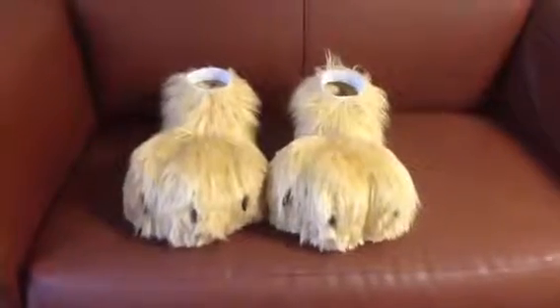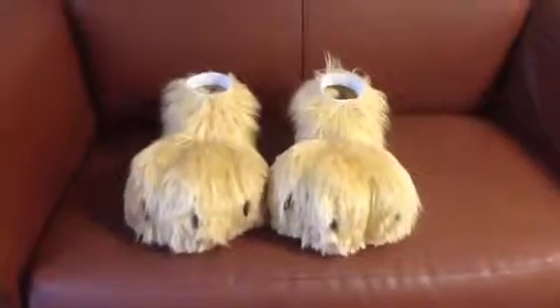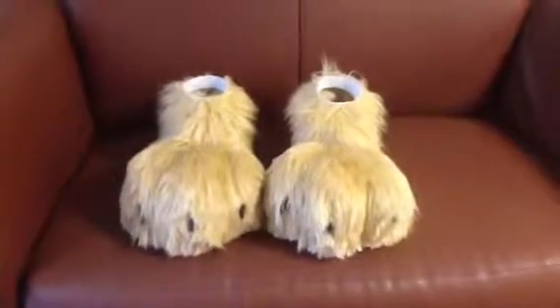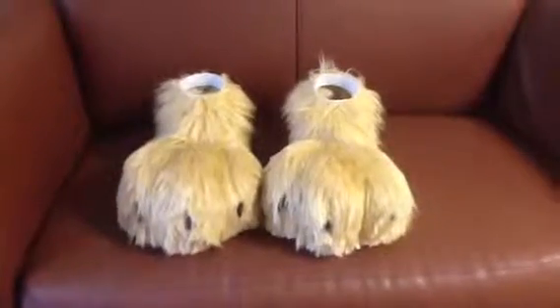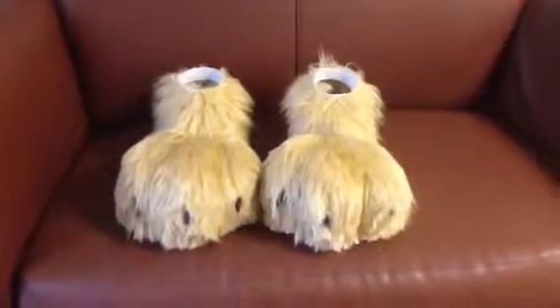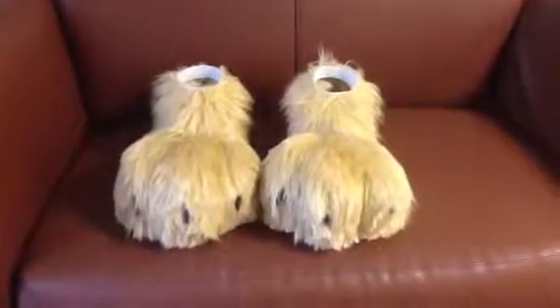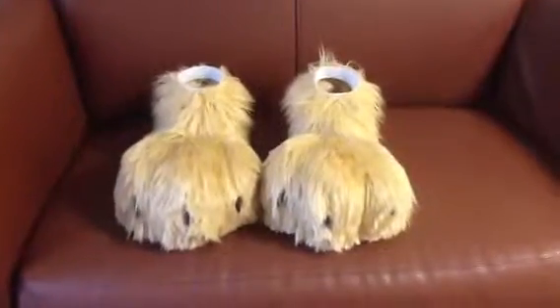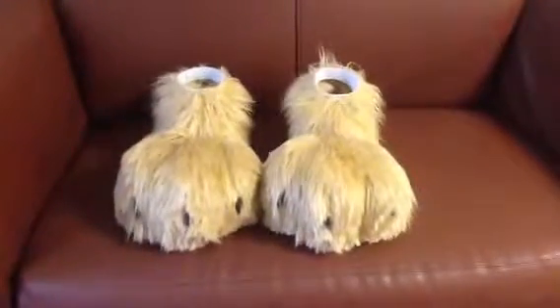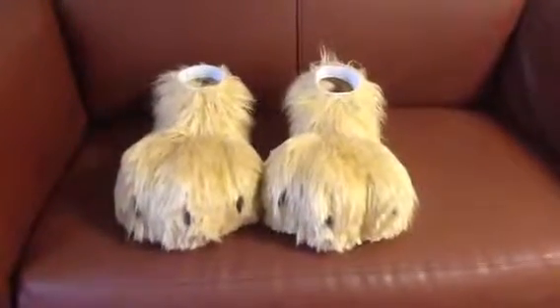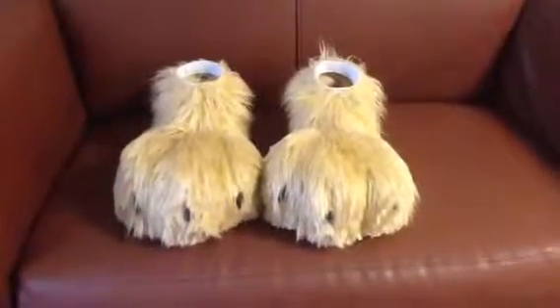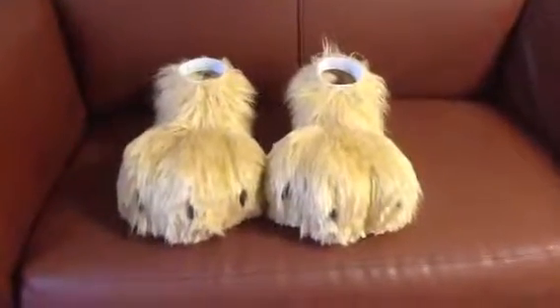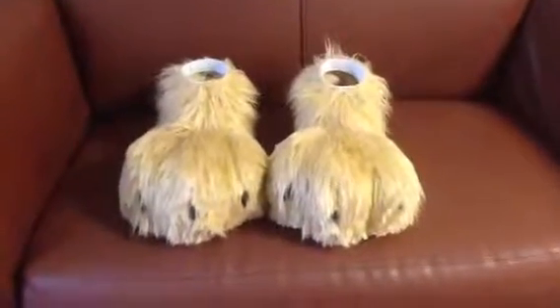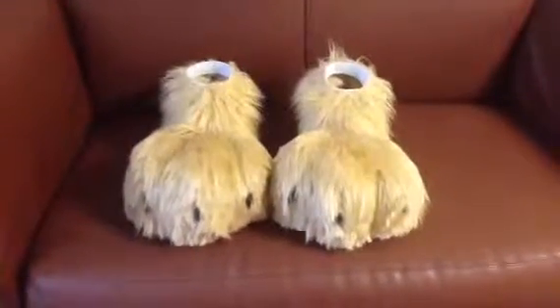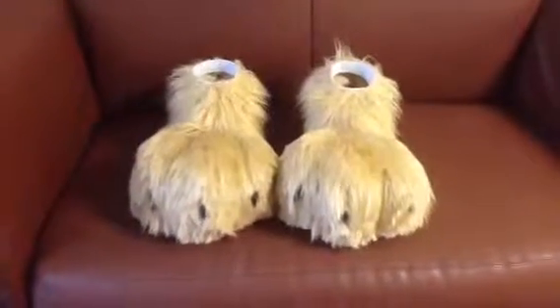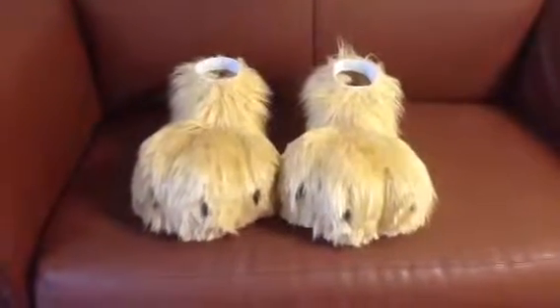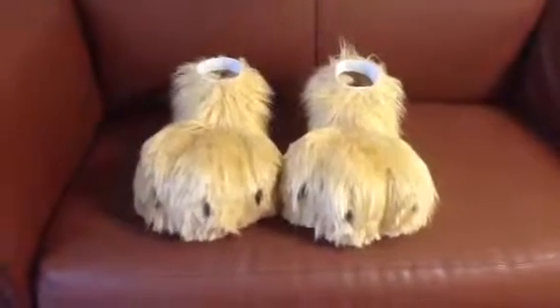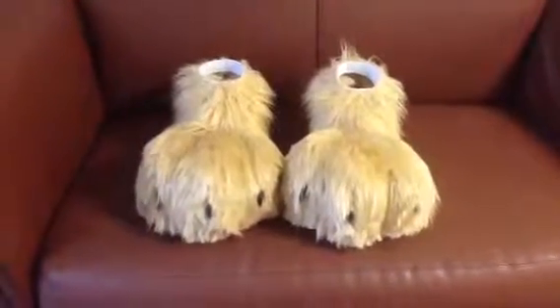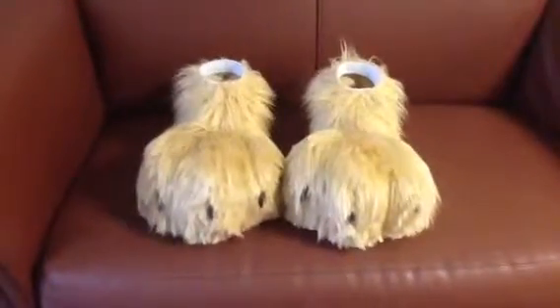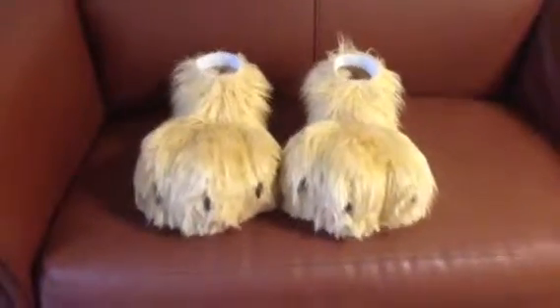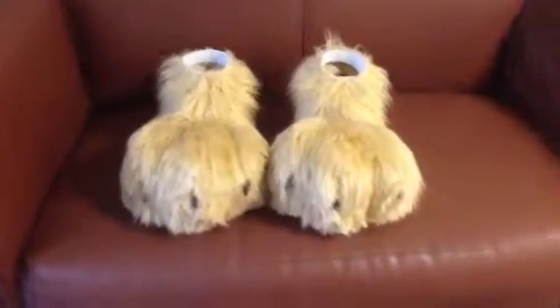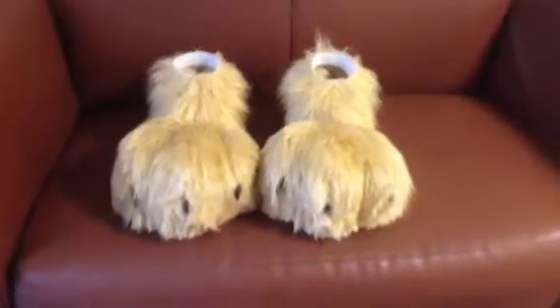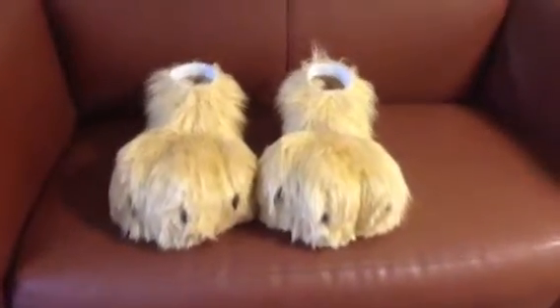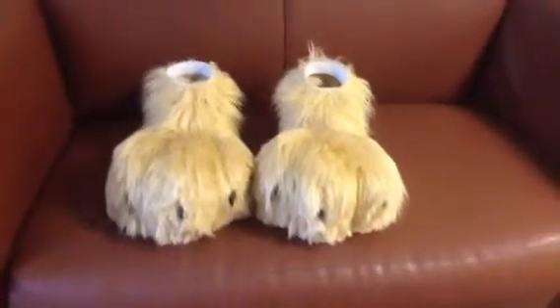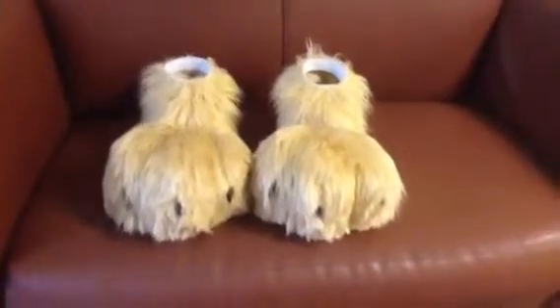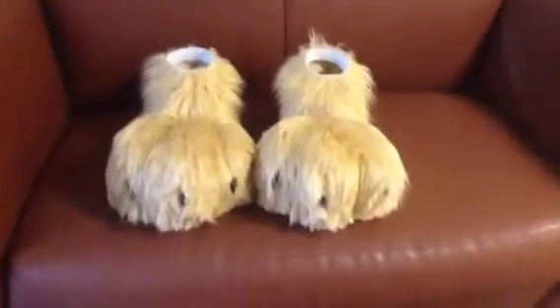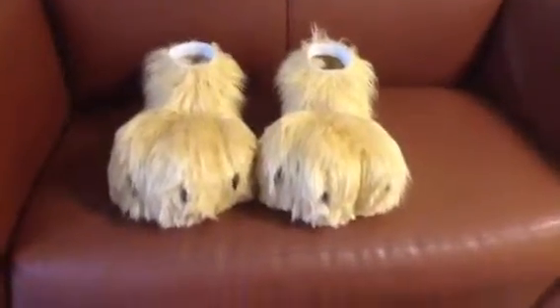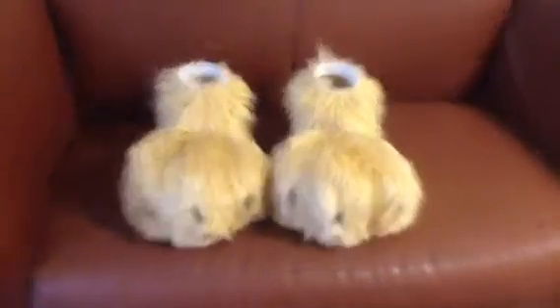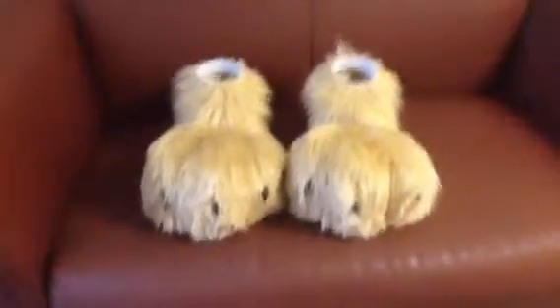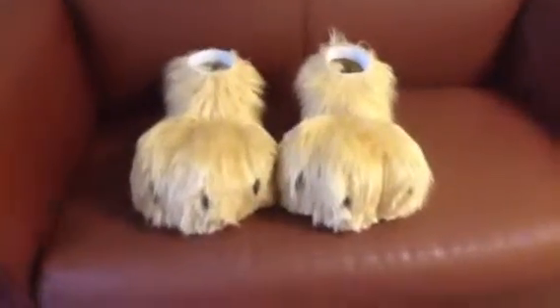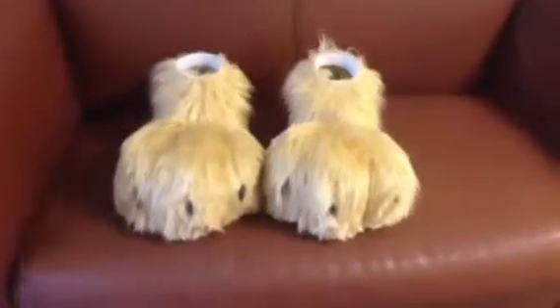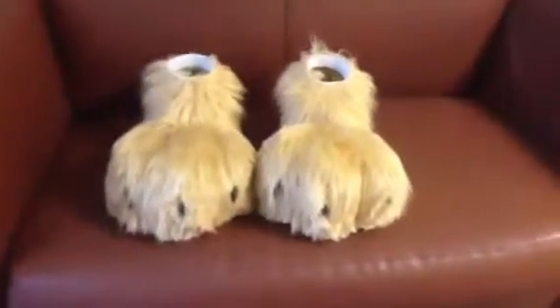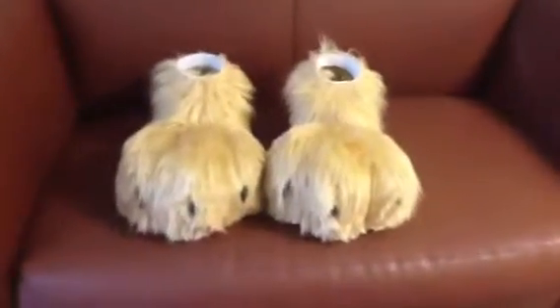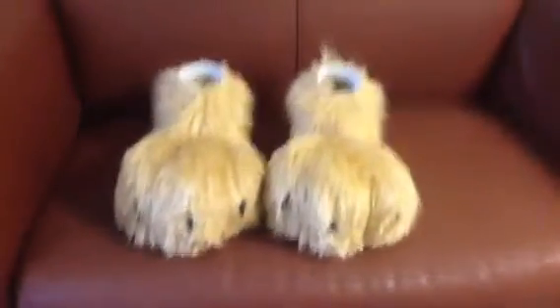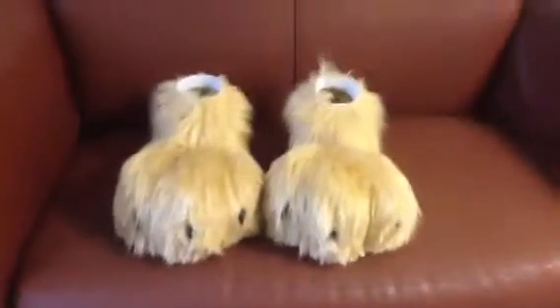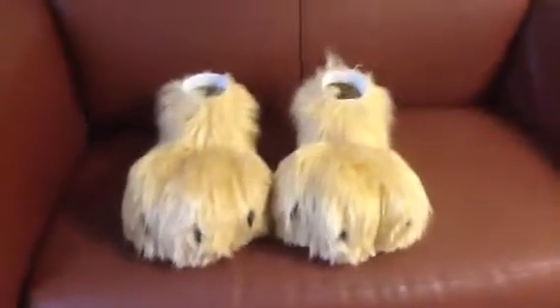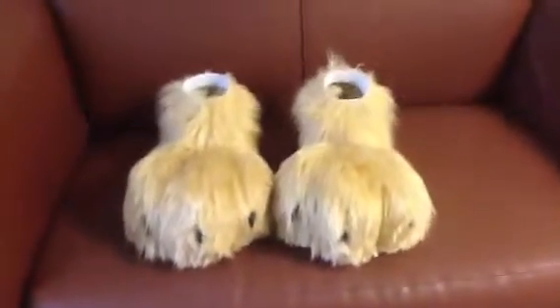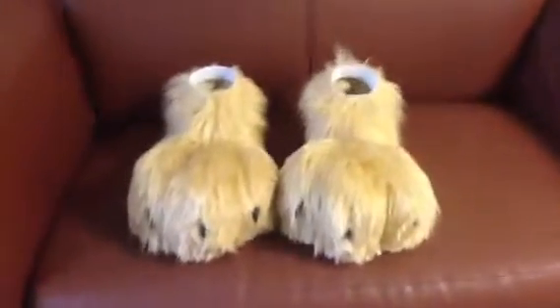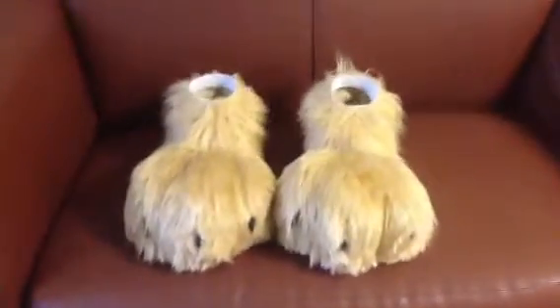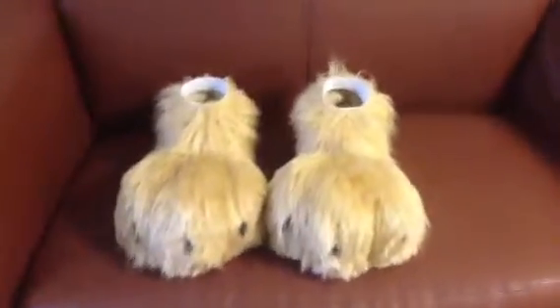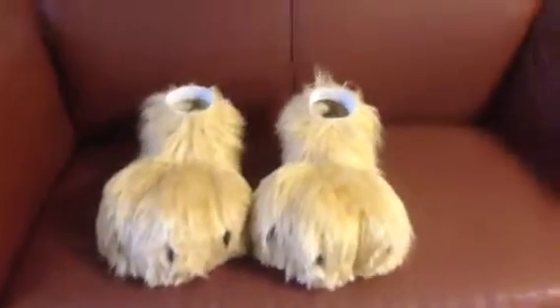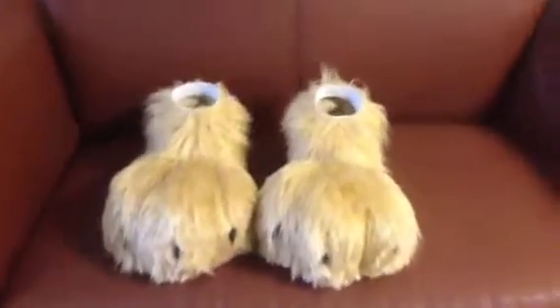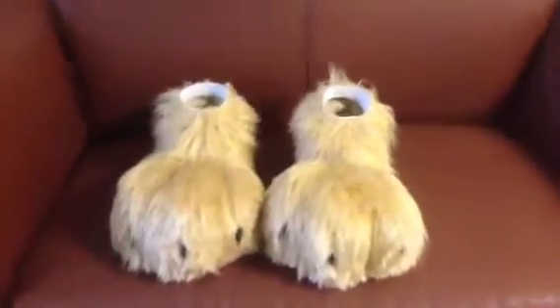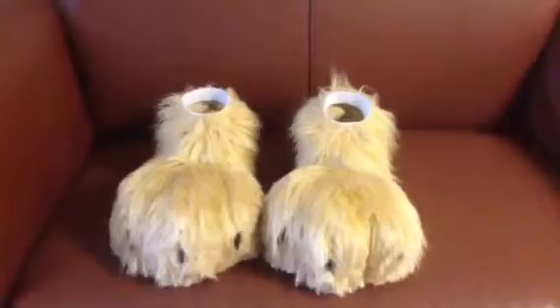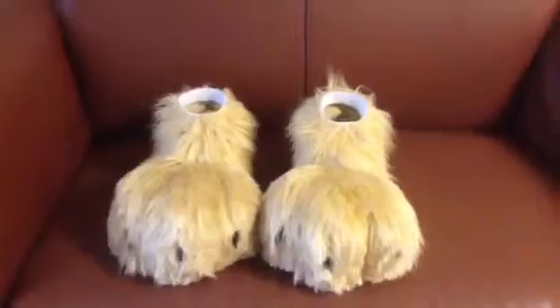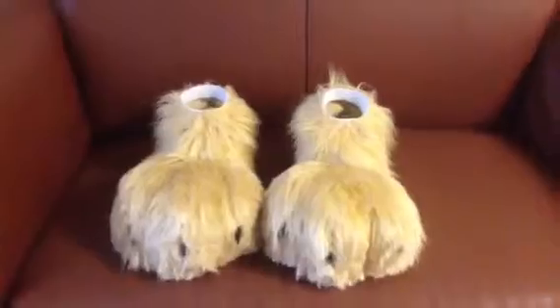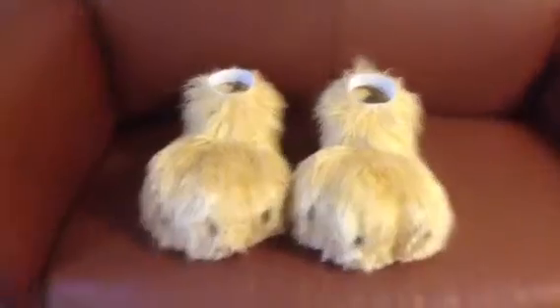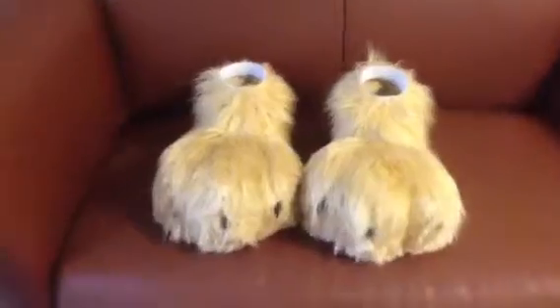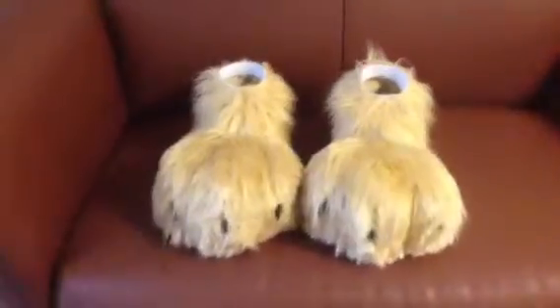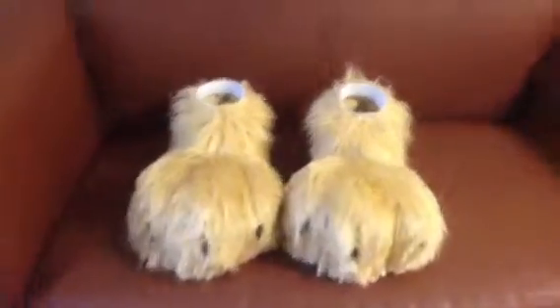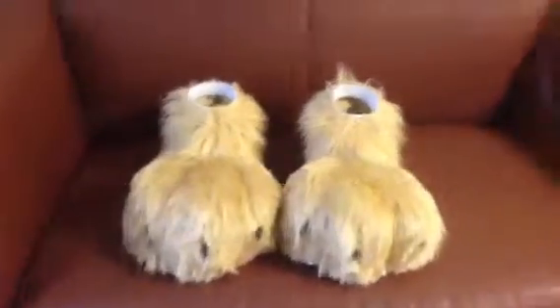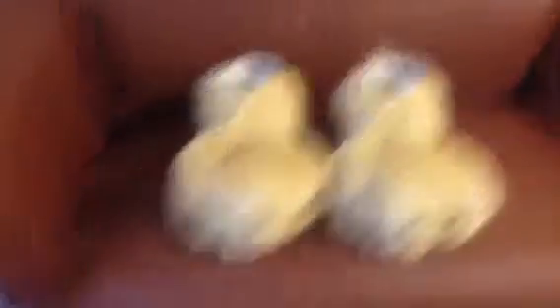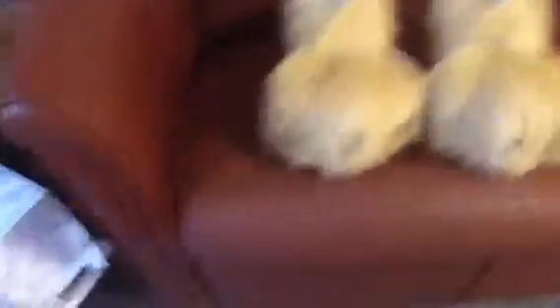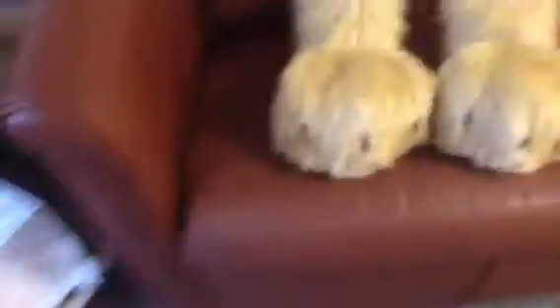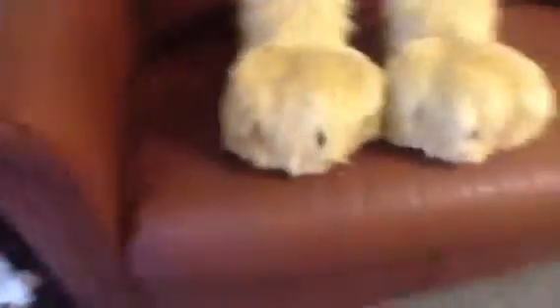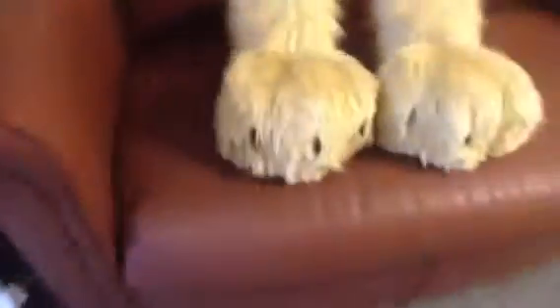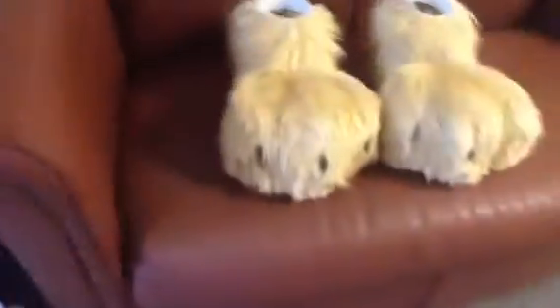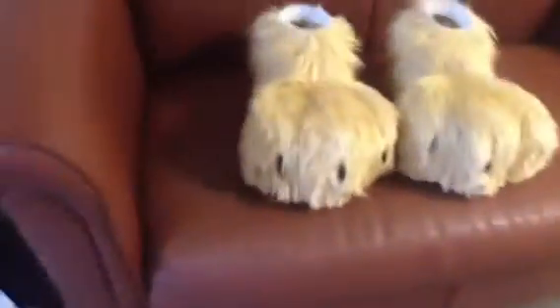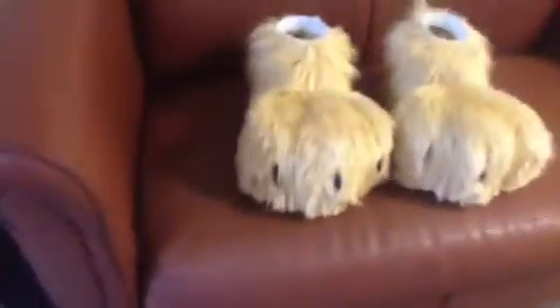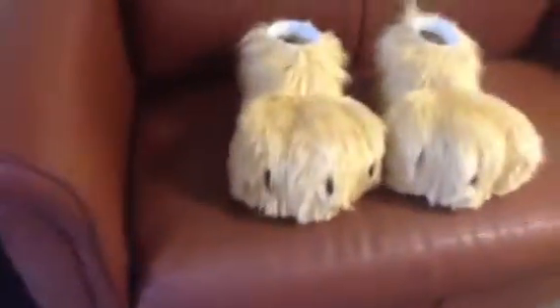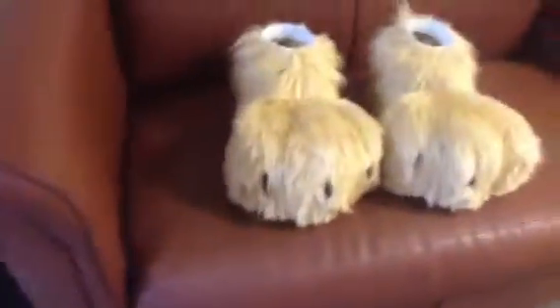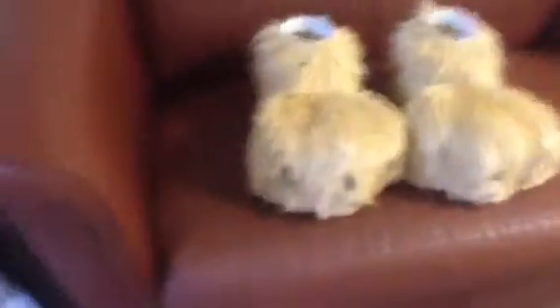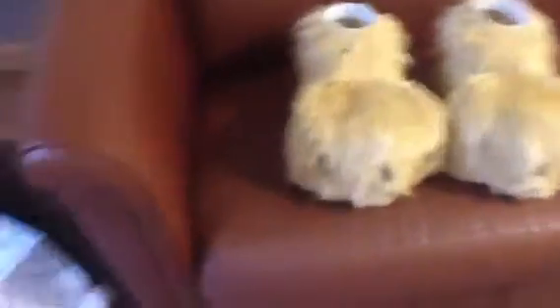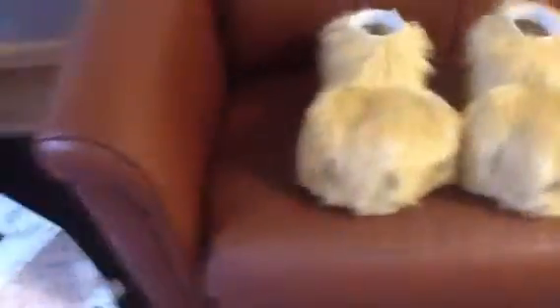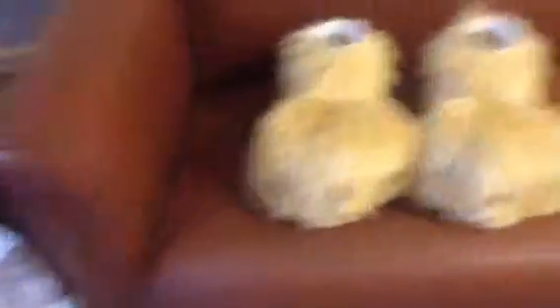Hey guys, Demon Ferret here again. Sorry I haven't been around, but that's because I've been working on these!